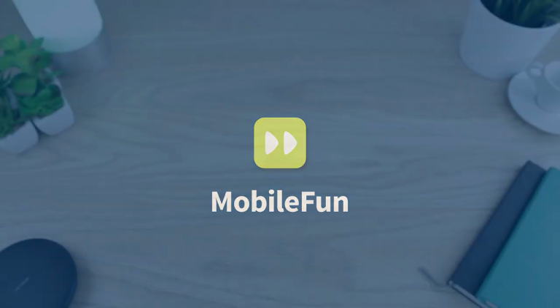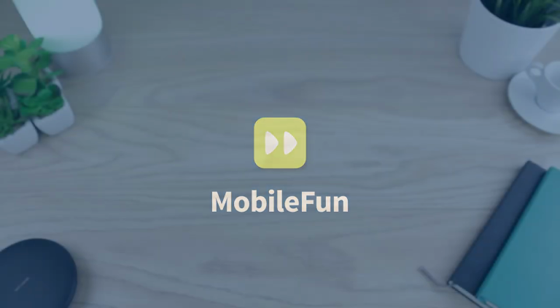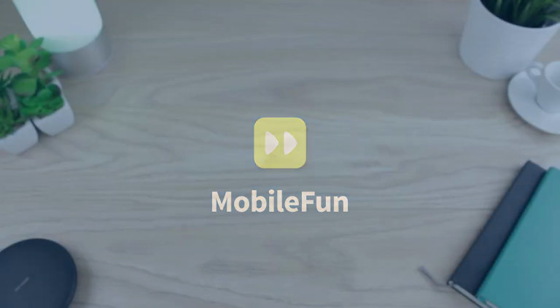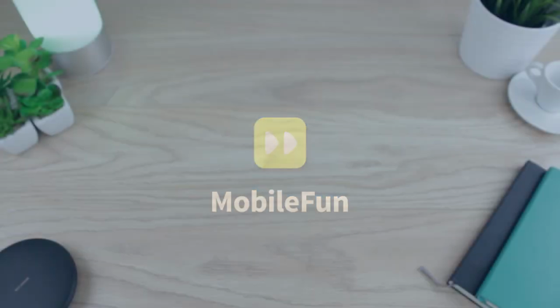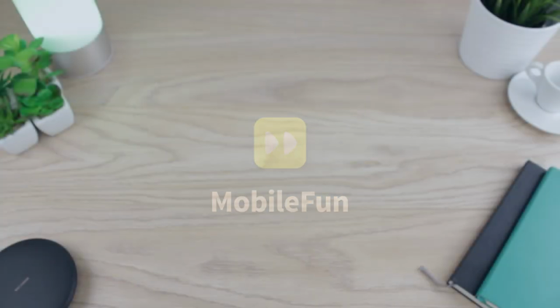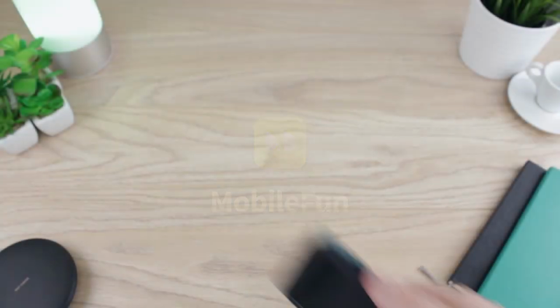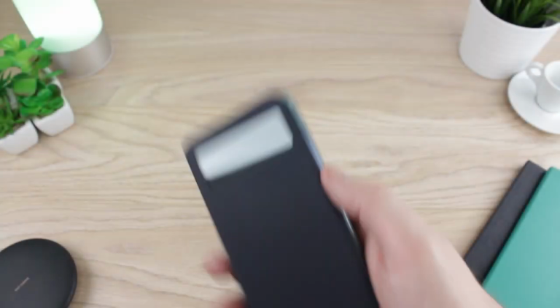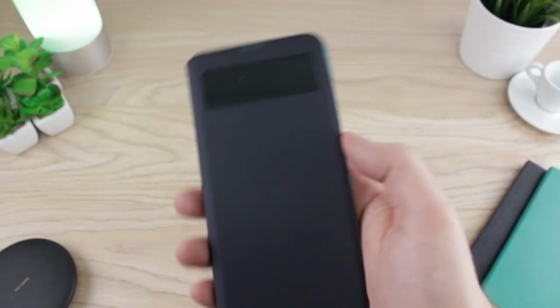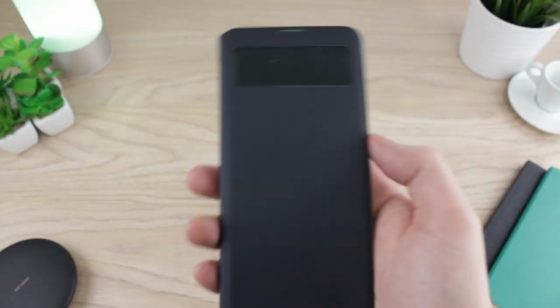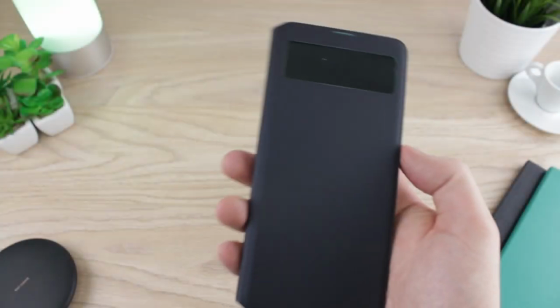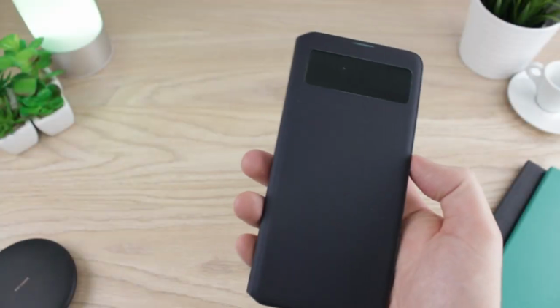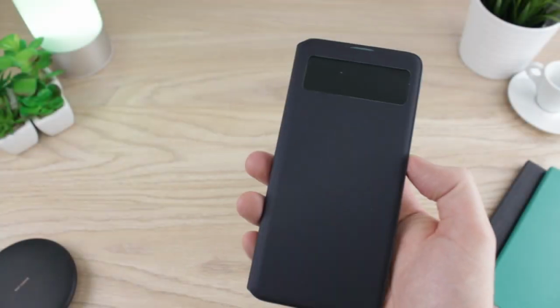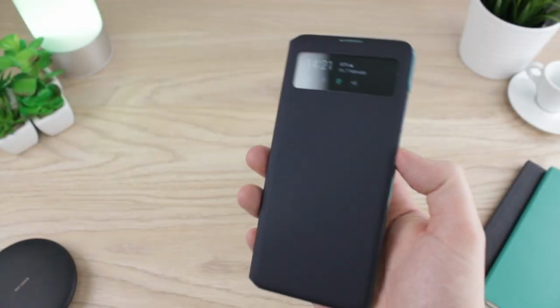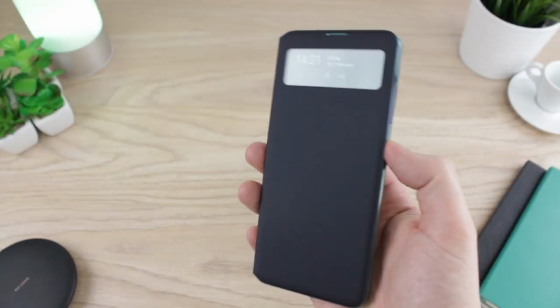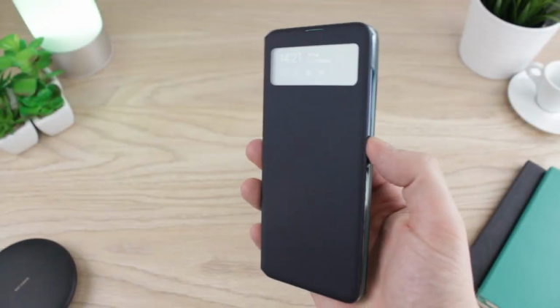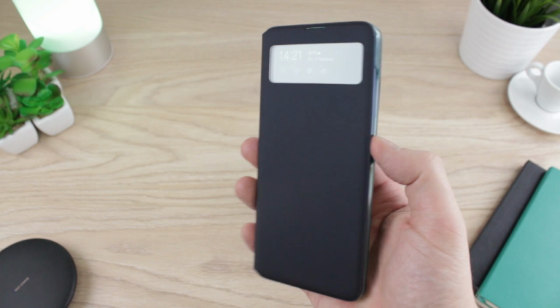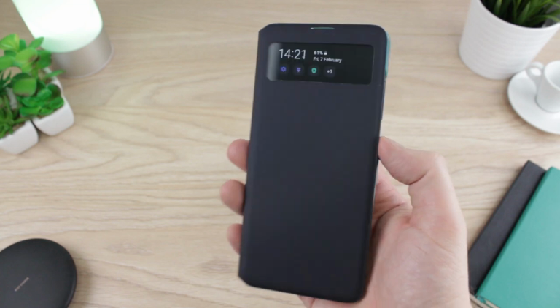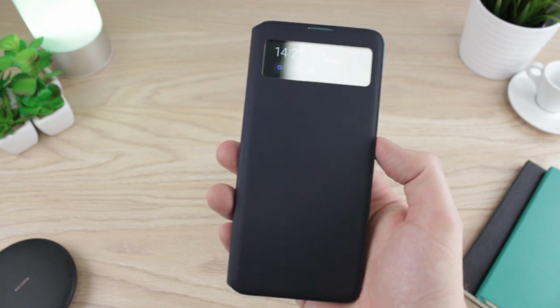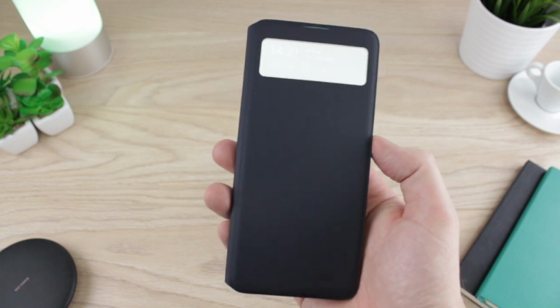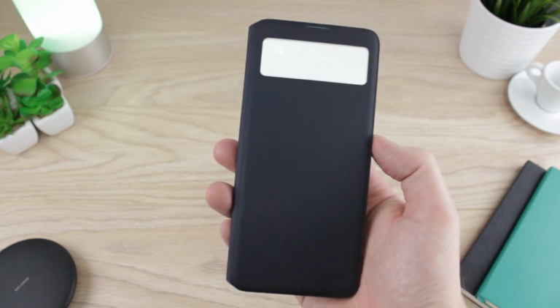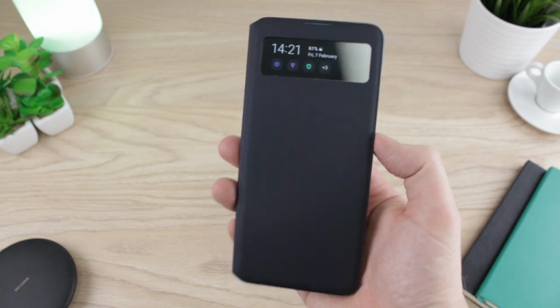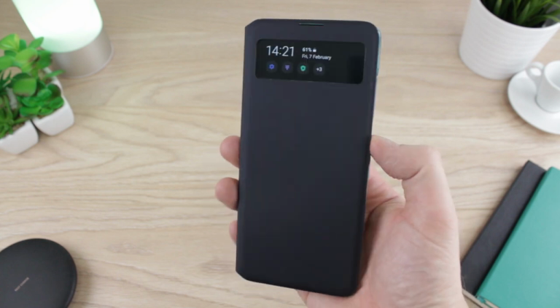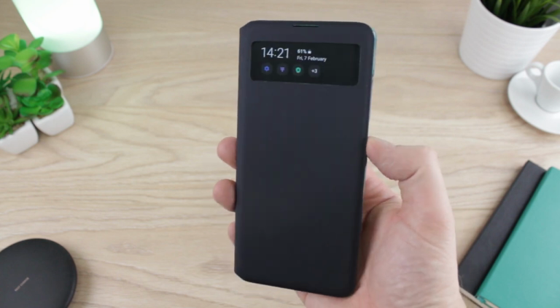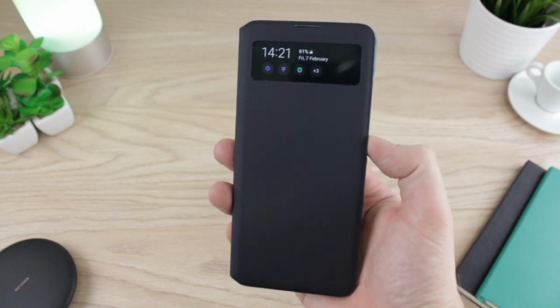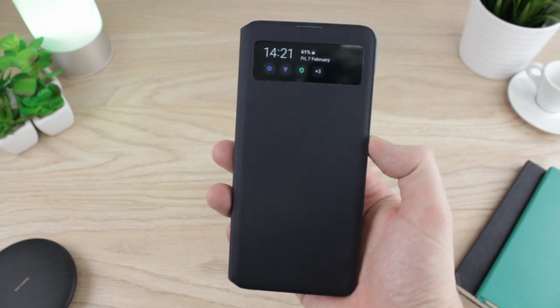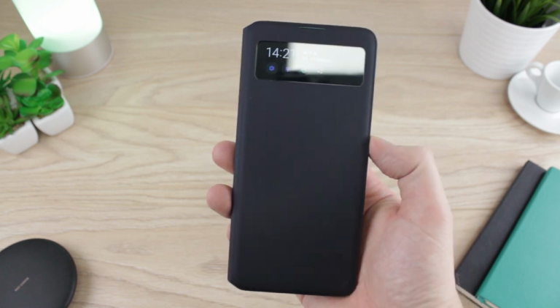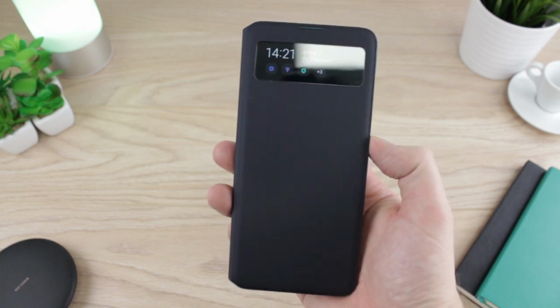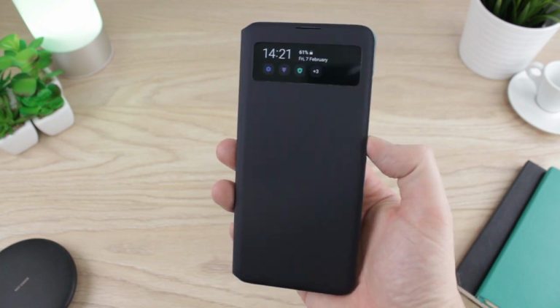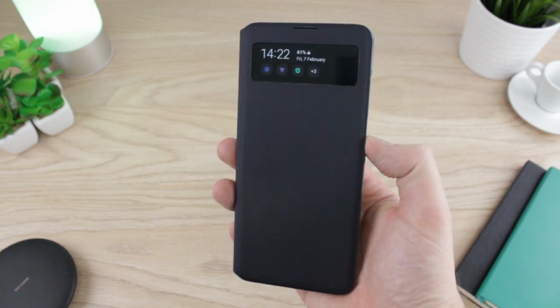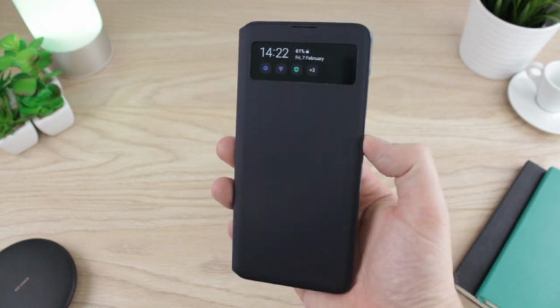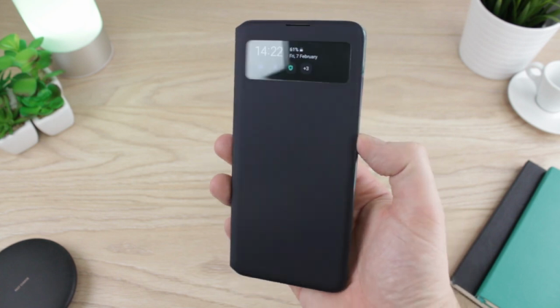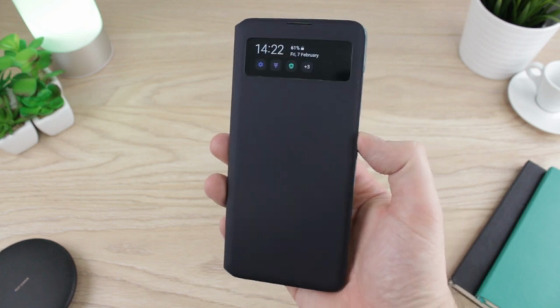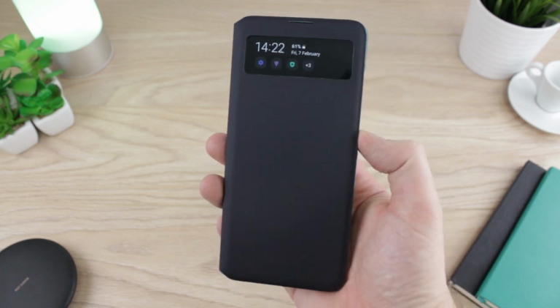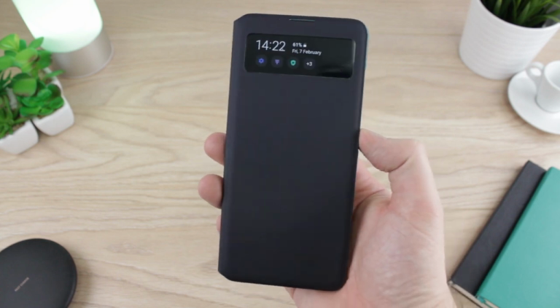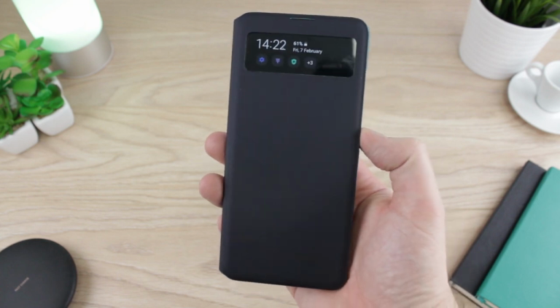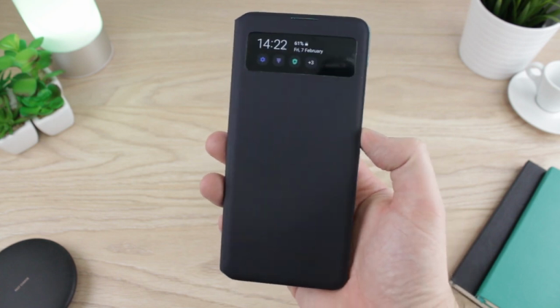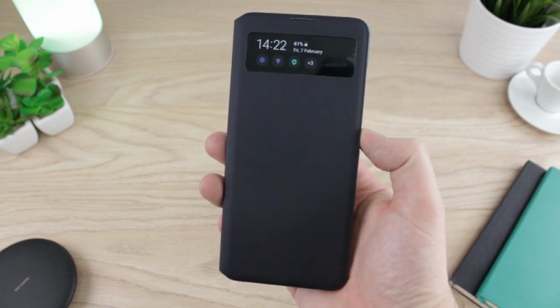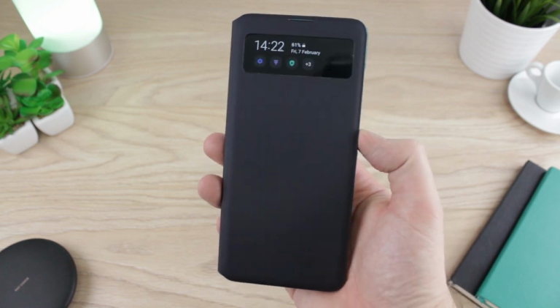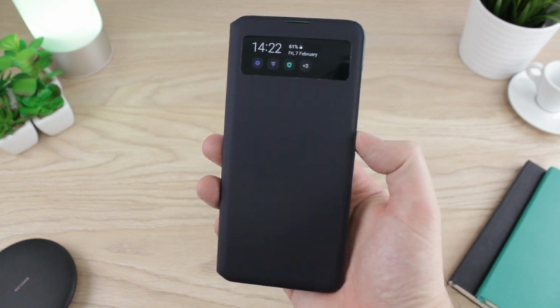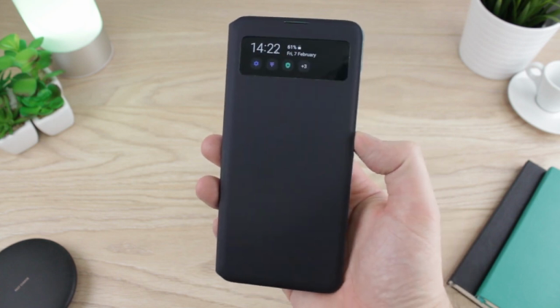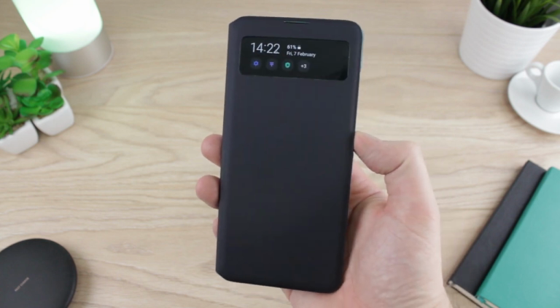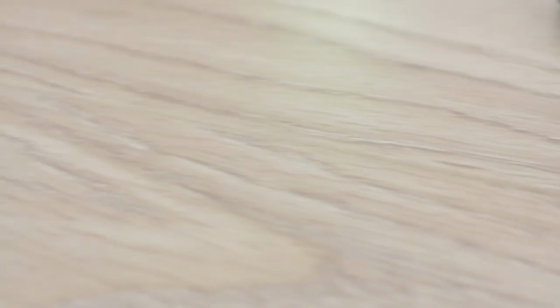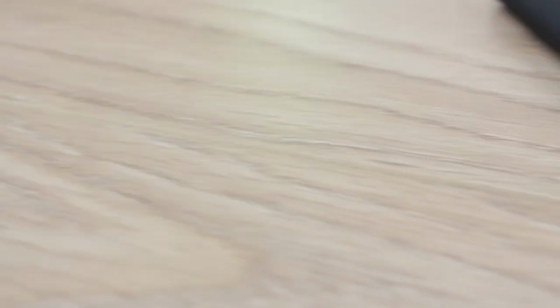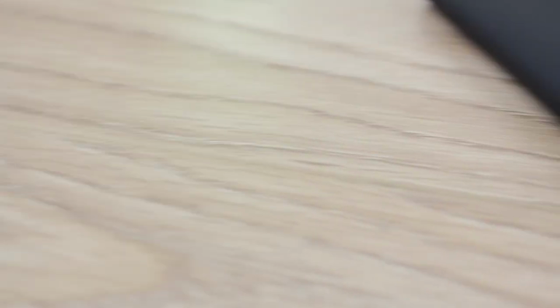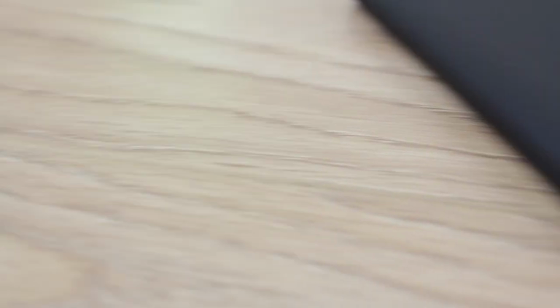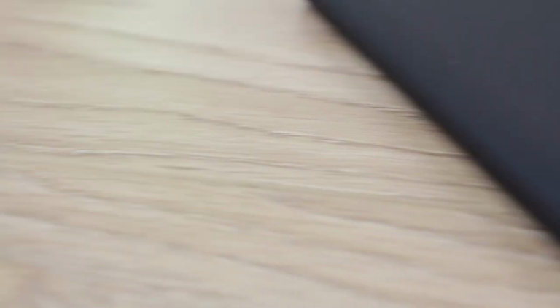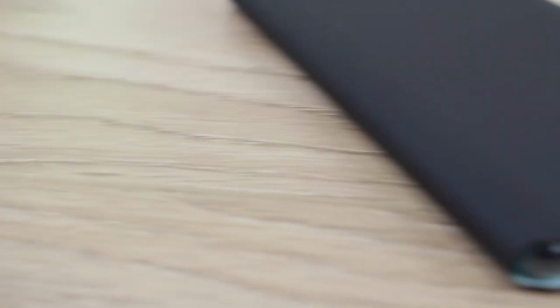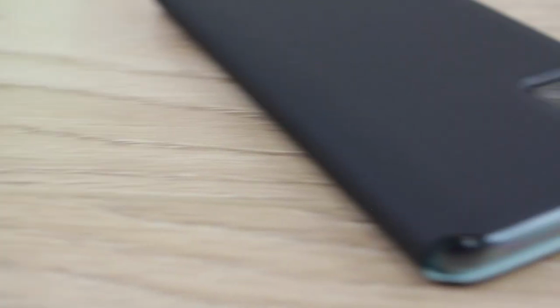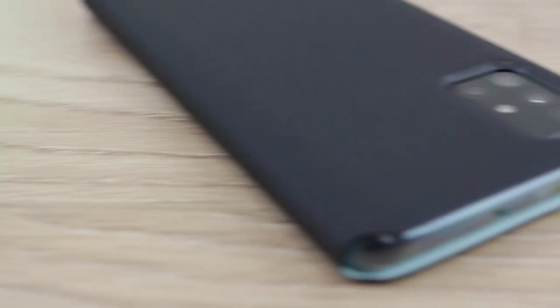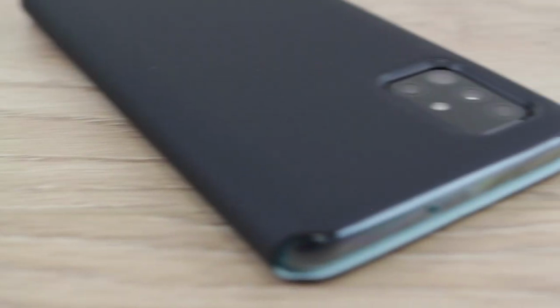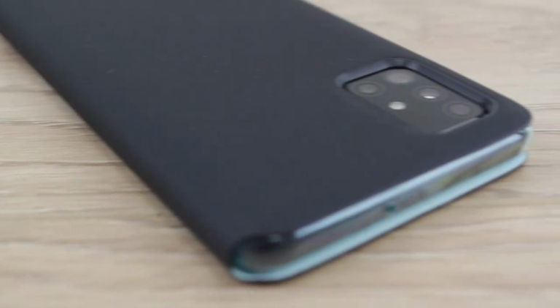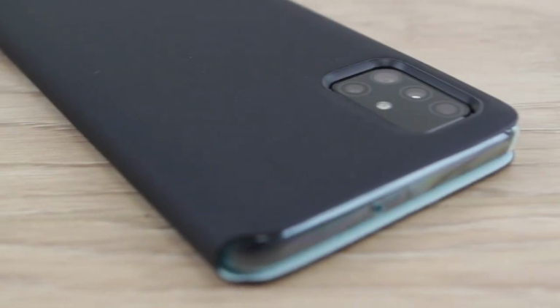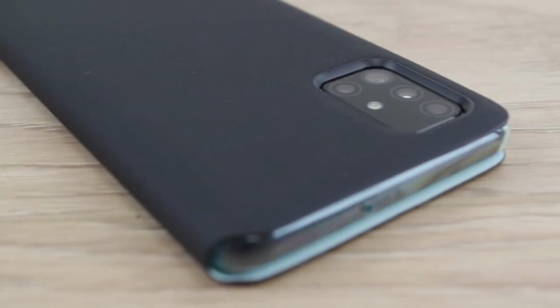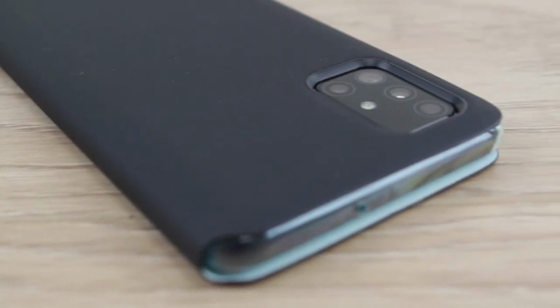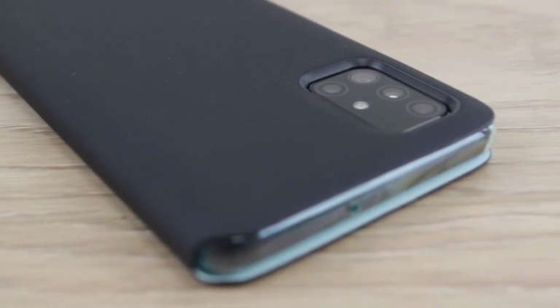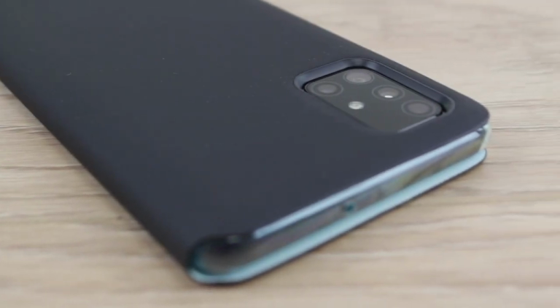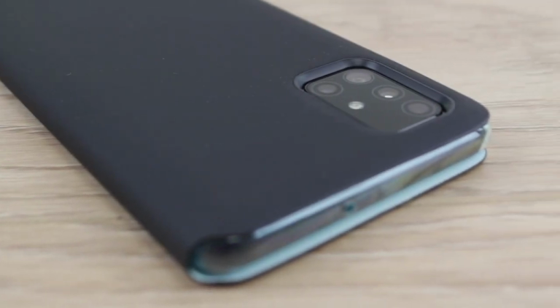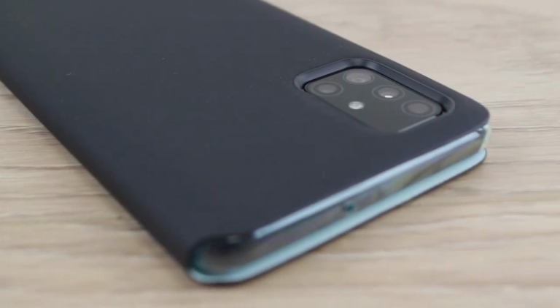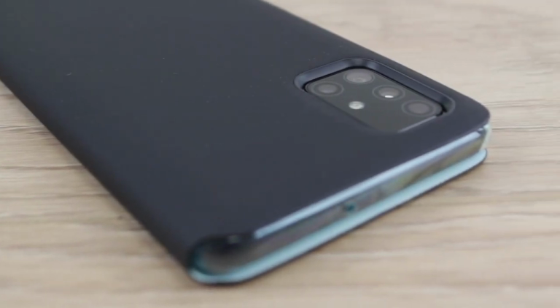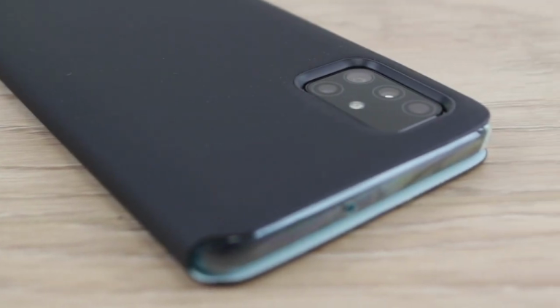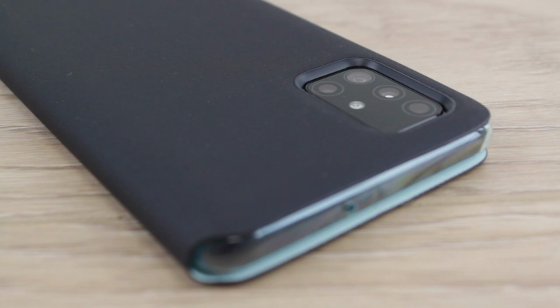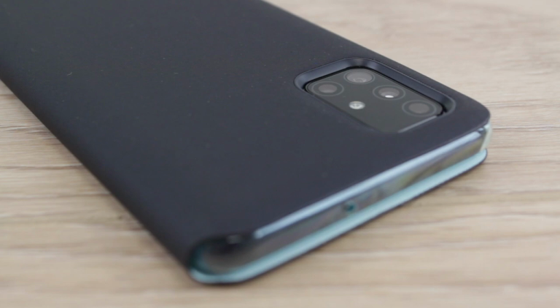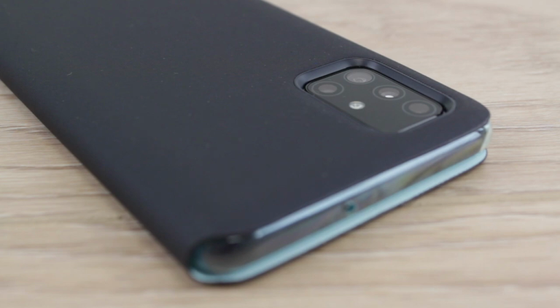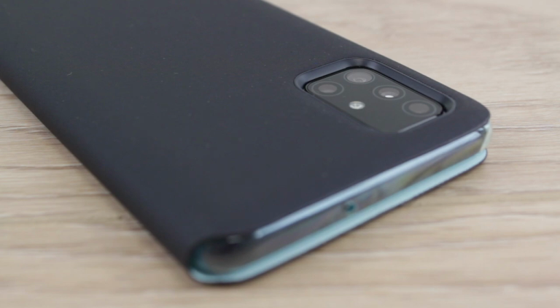Hello and welcome to this video where we'll be taking a look at the official S-View wallet cover for the new Samsung Galaxy A51.